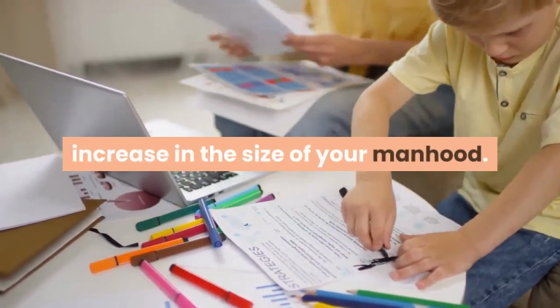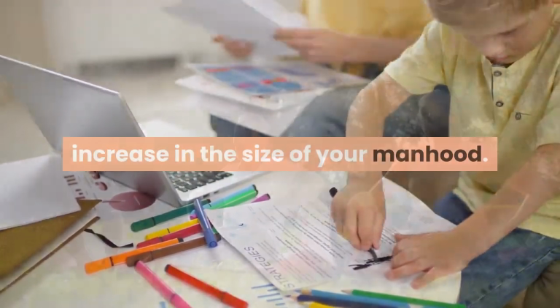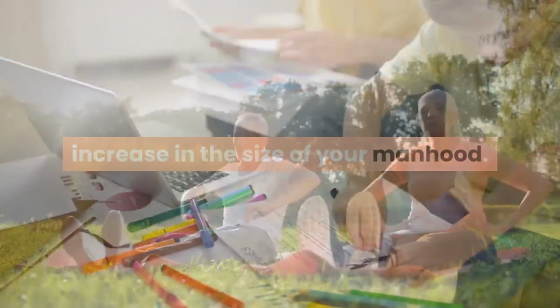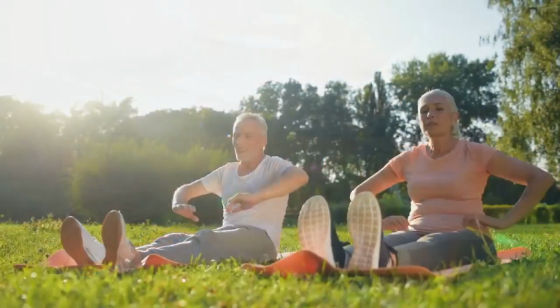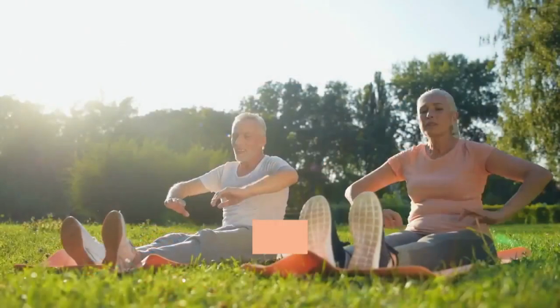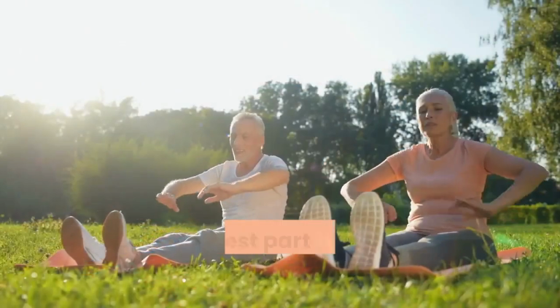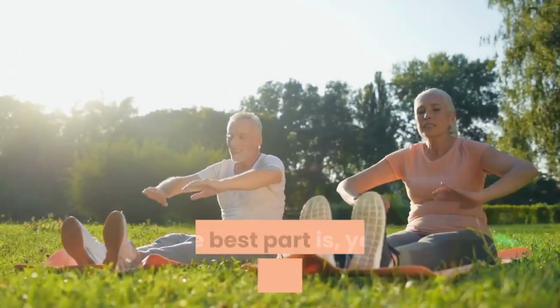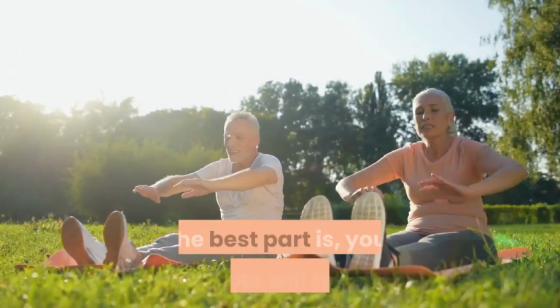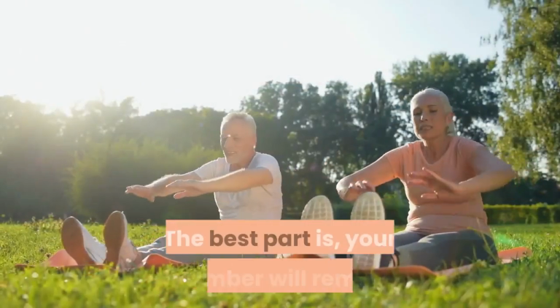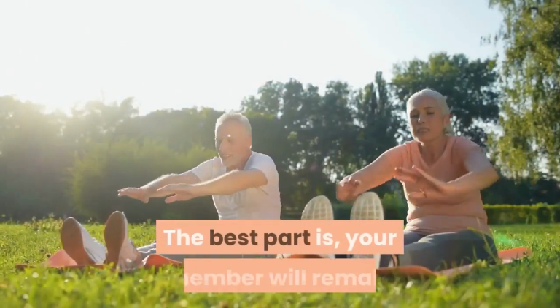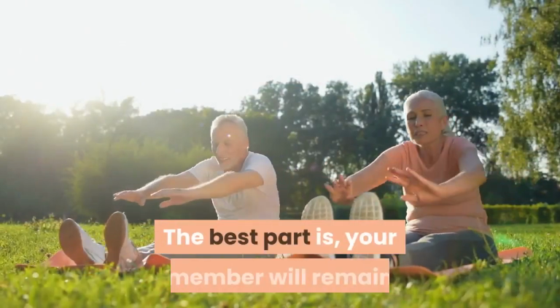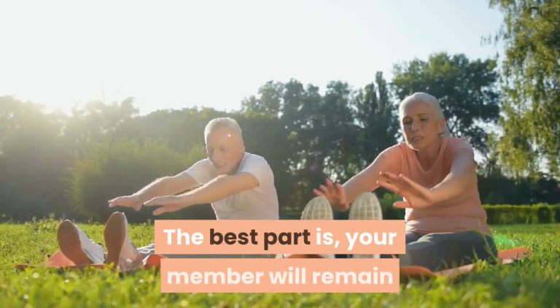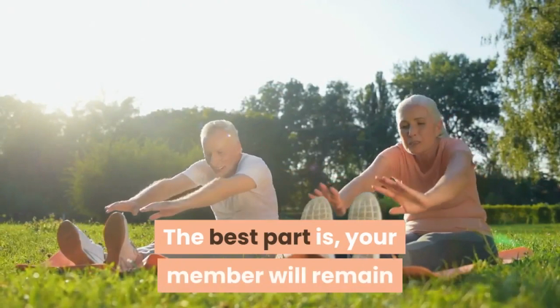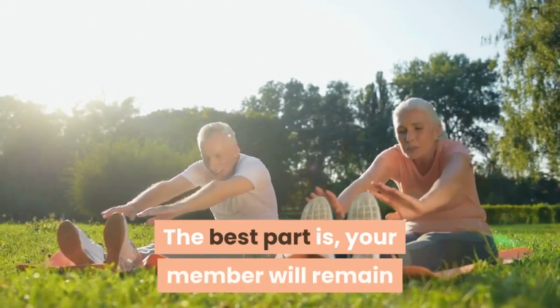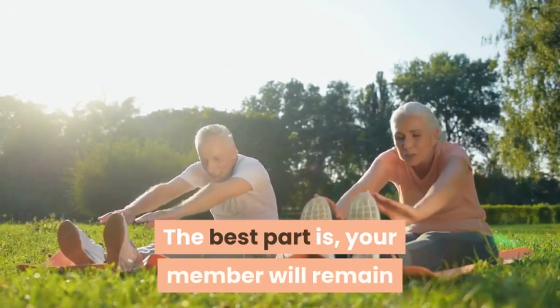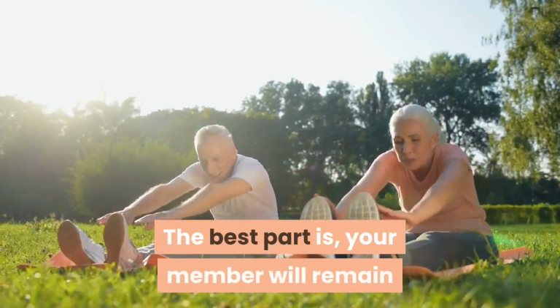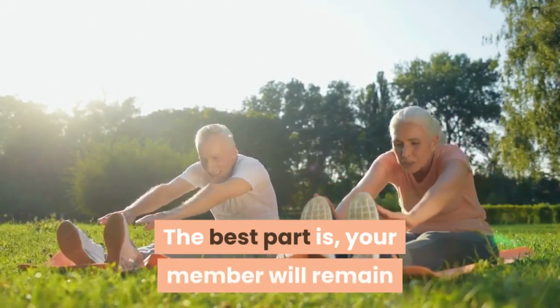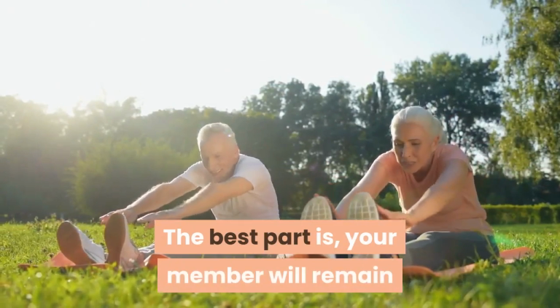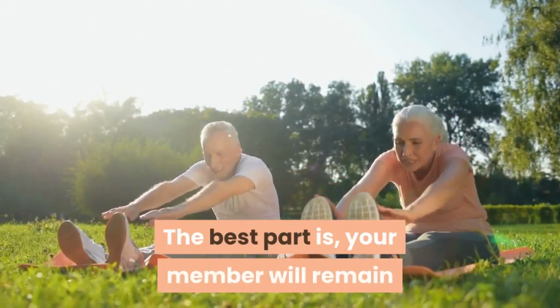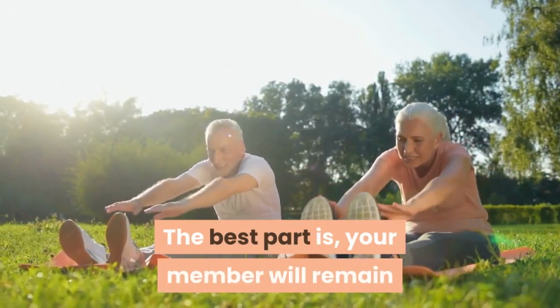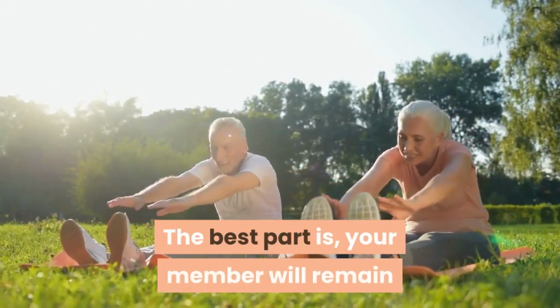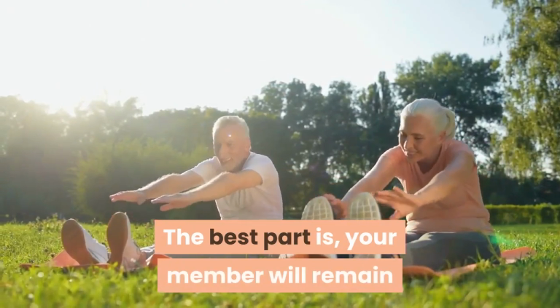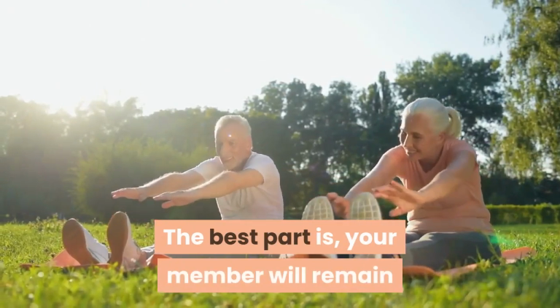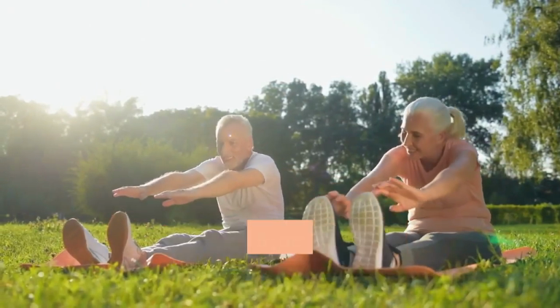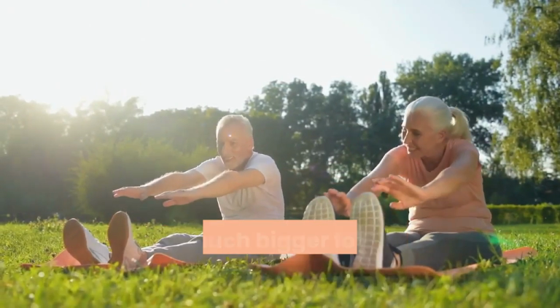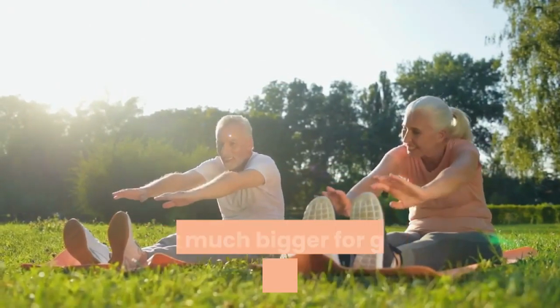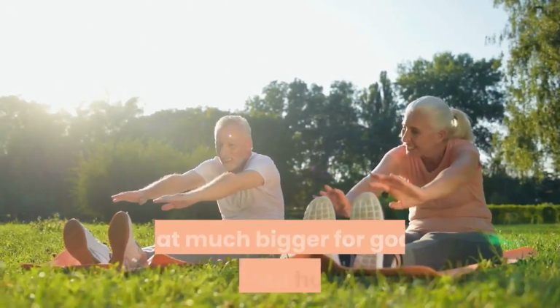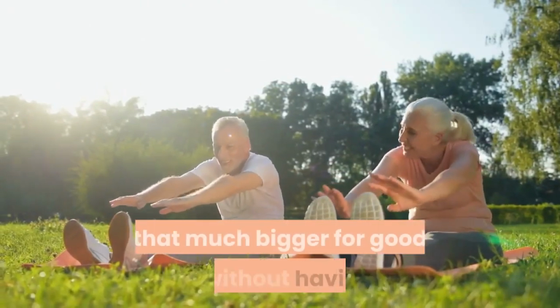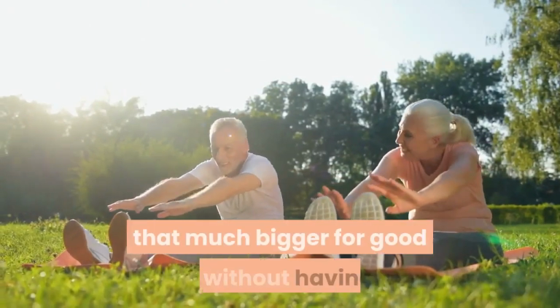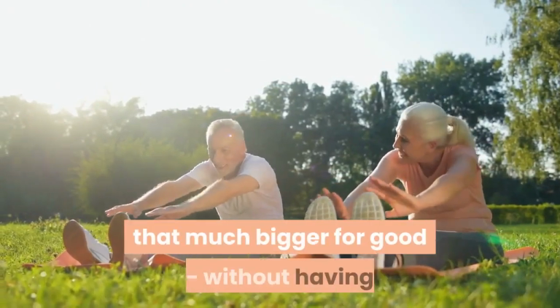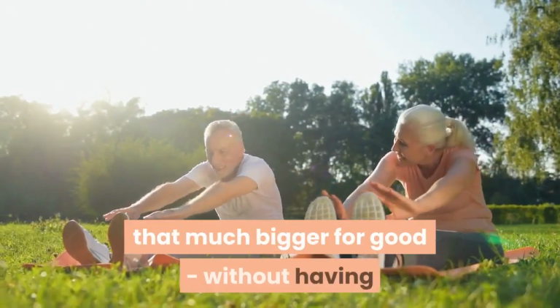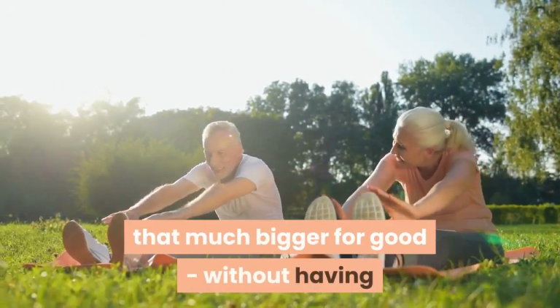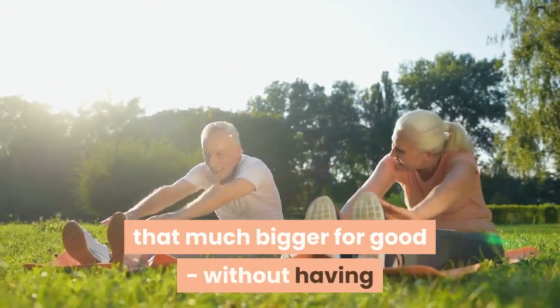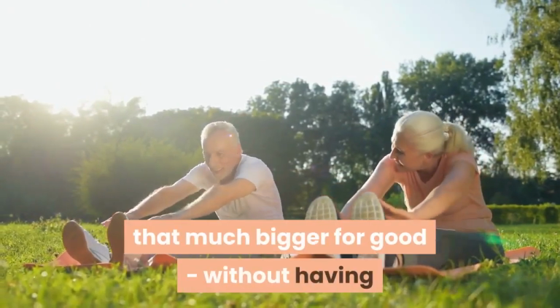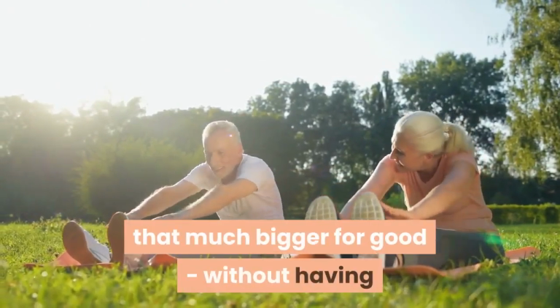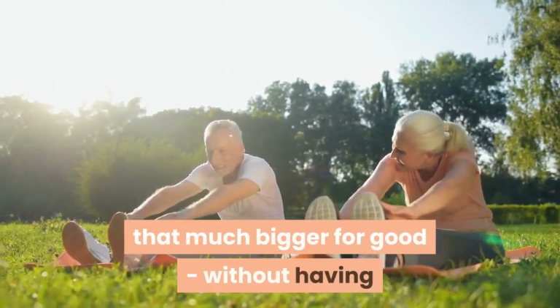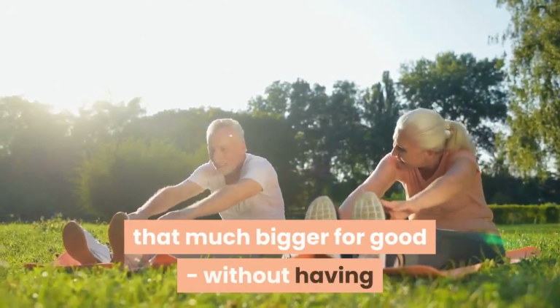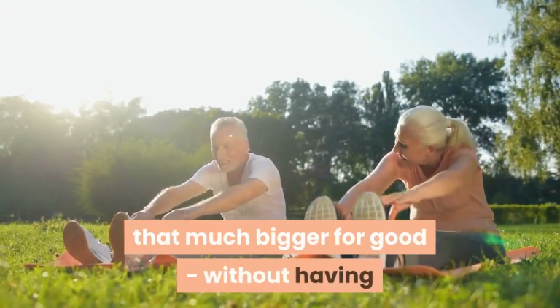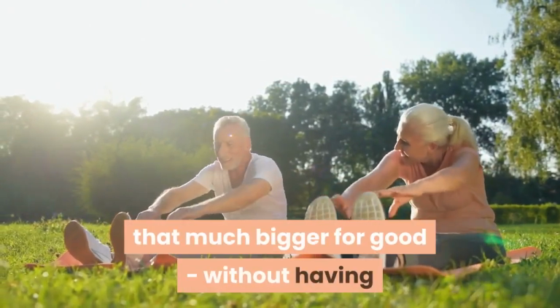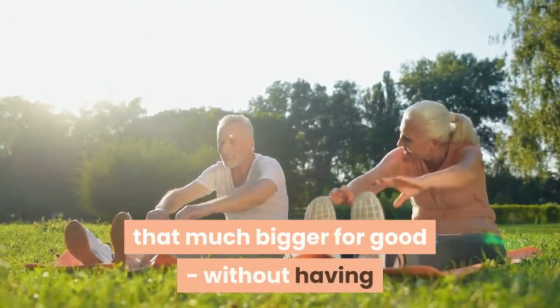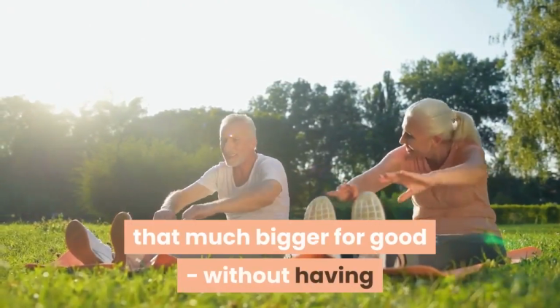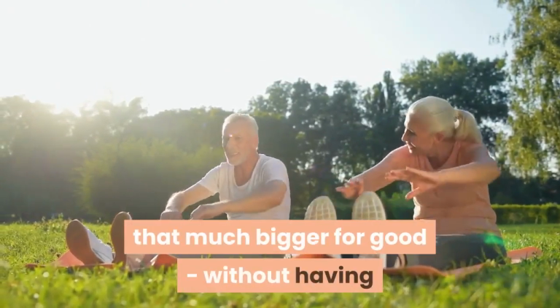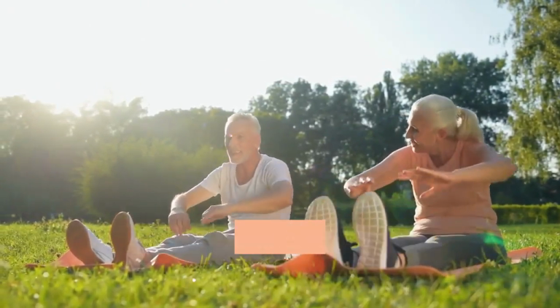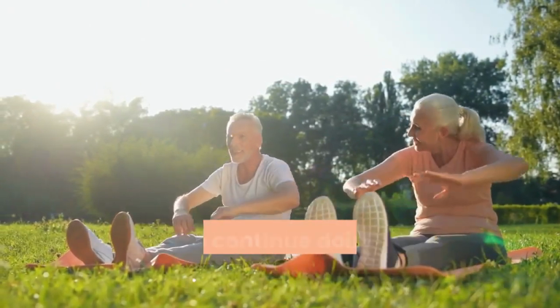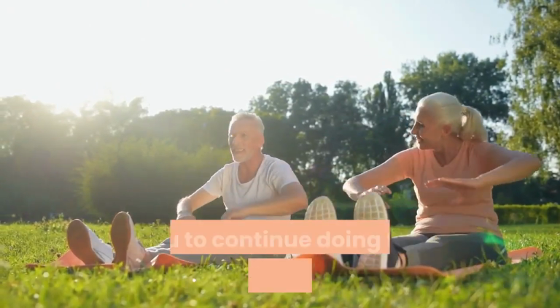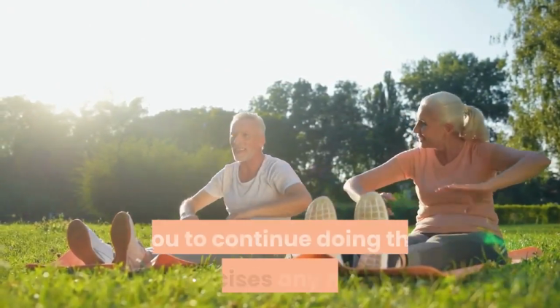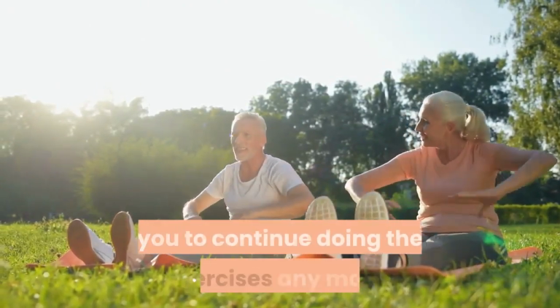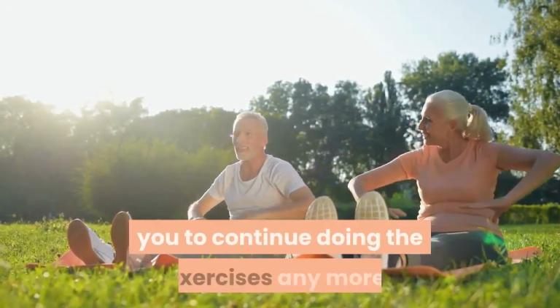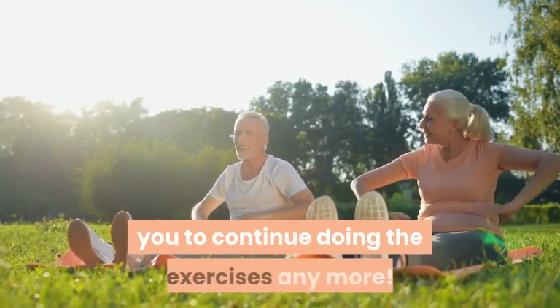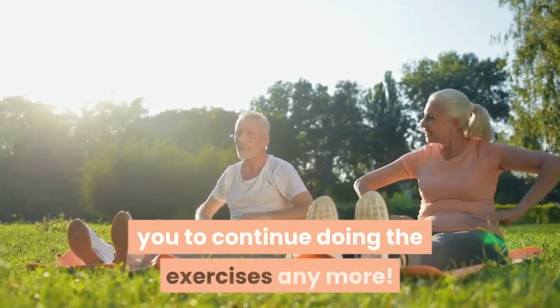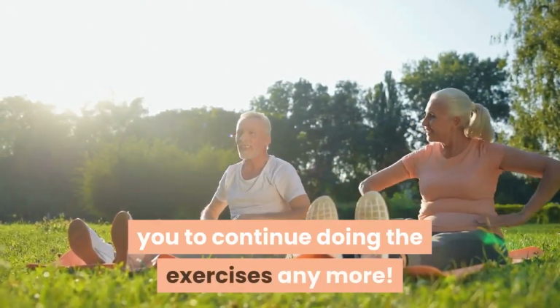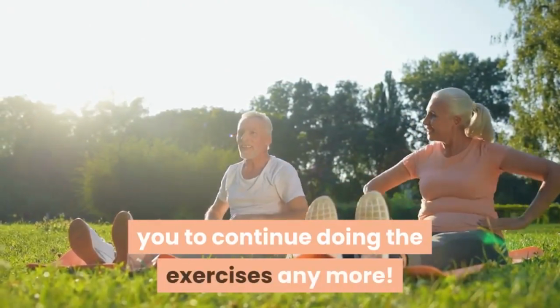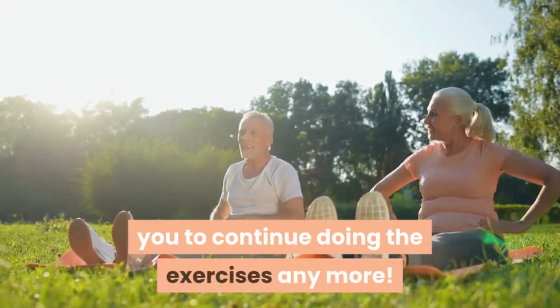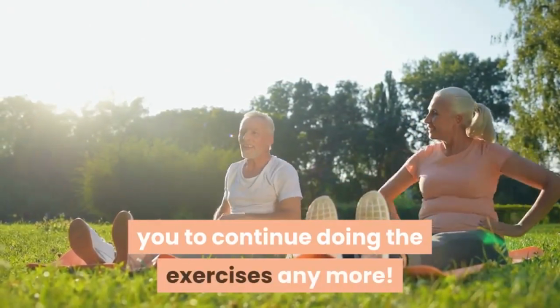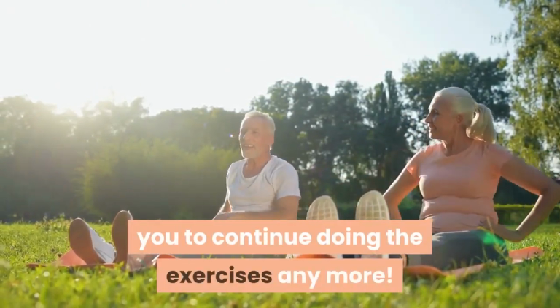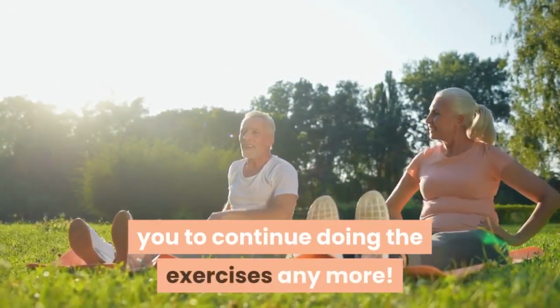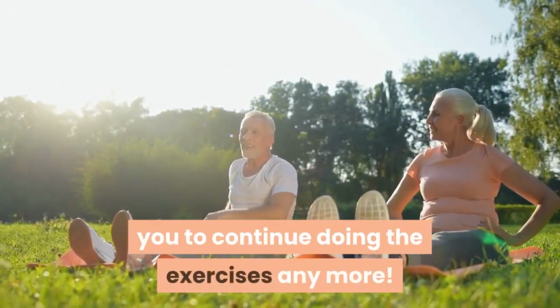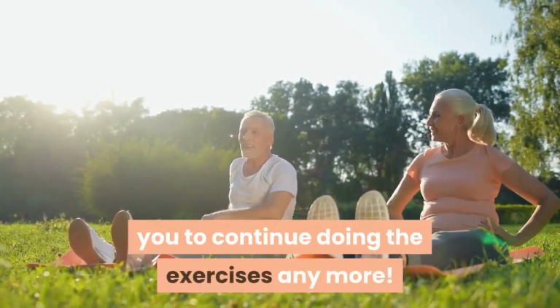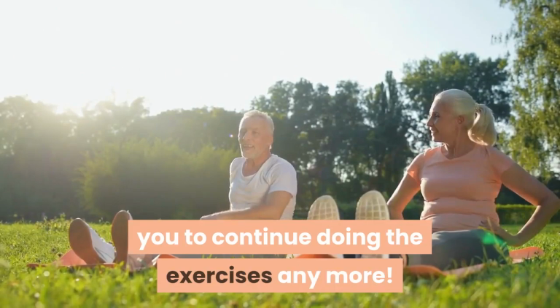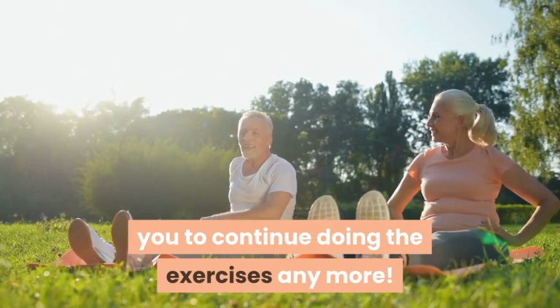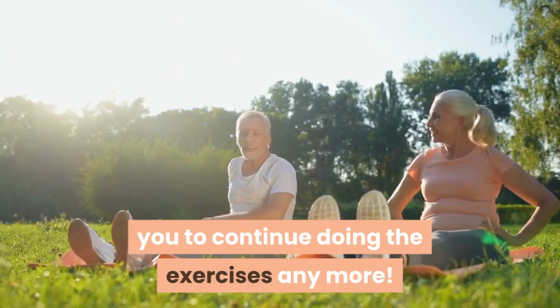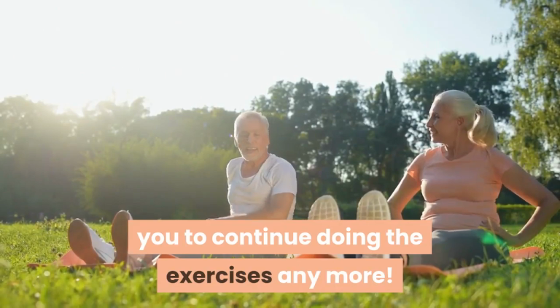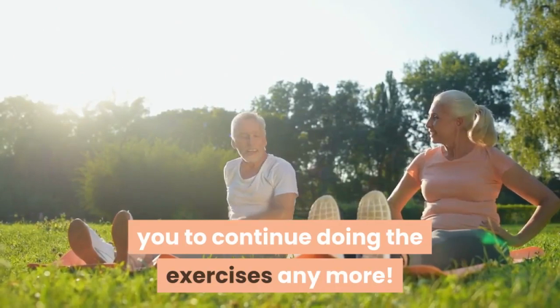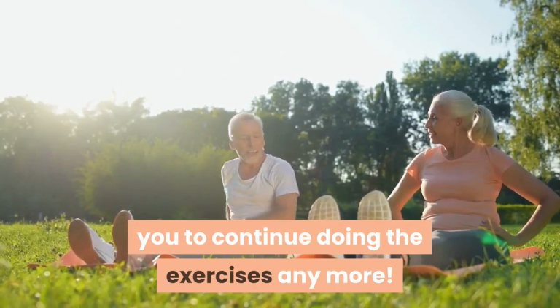The best part is, your member will remain that much bigger for good, without having you to continue doing the exercises anymore.